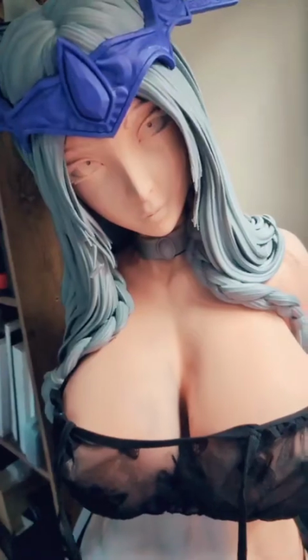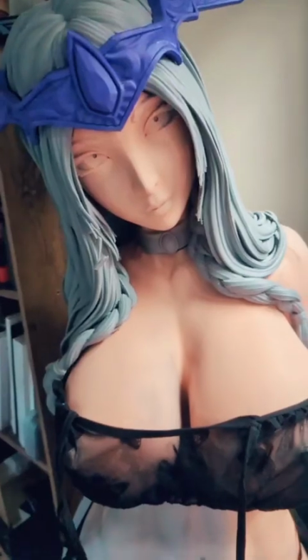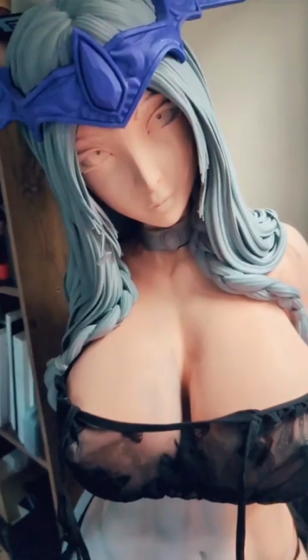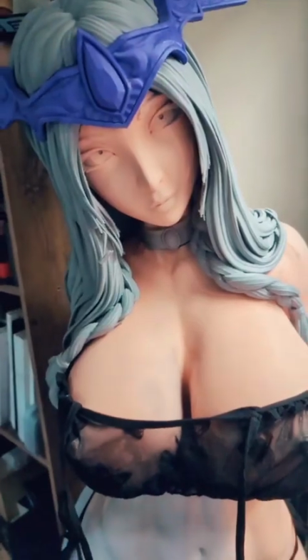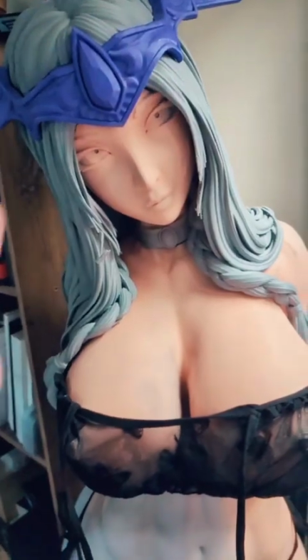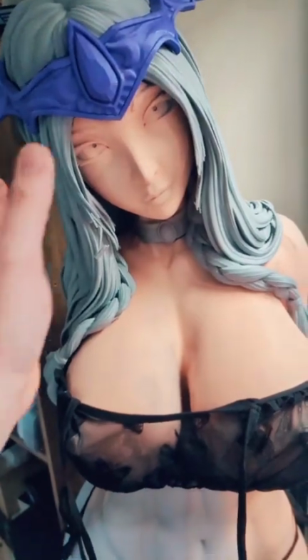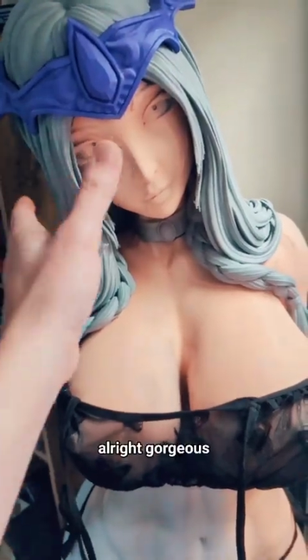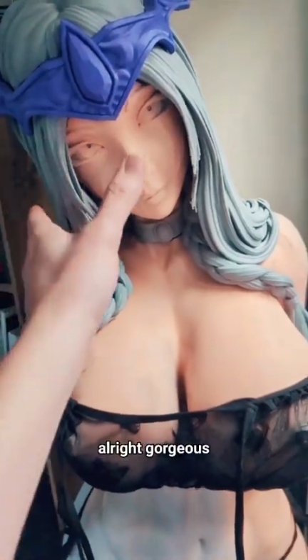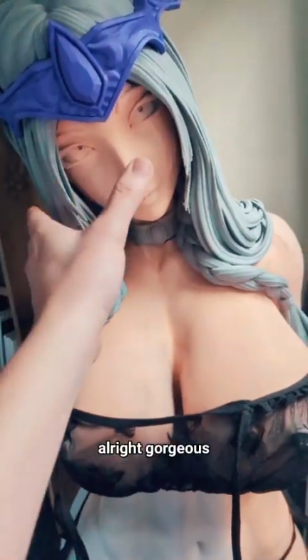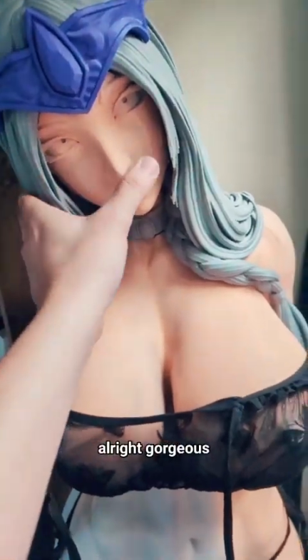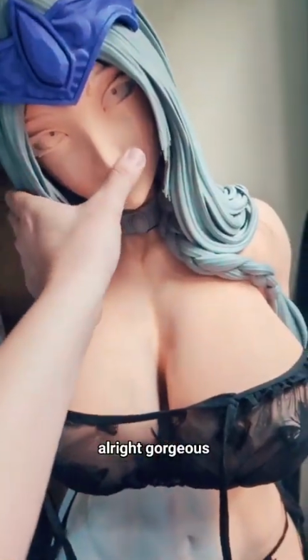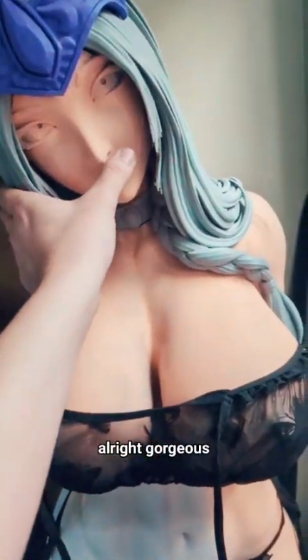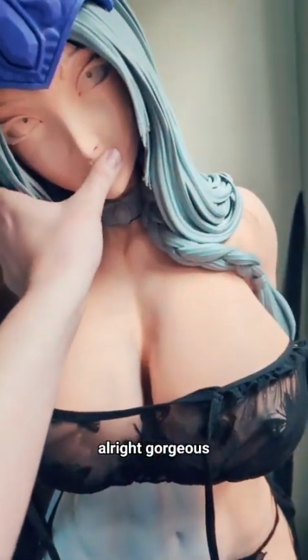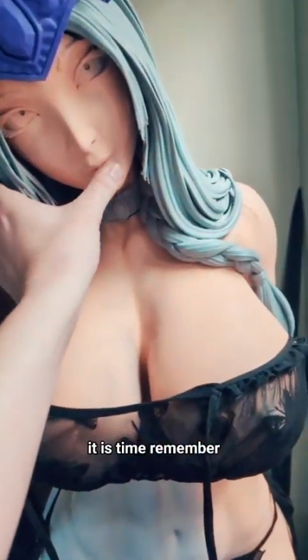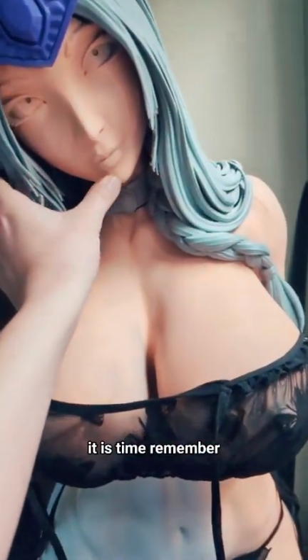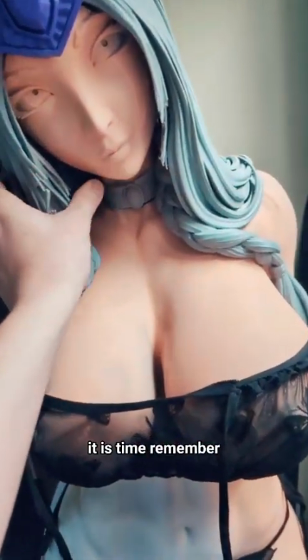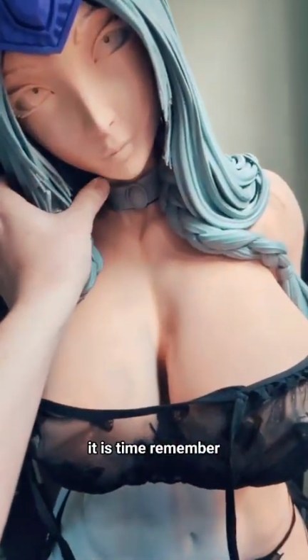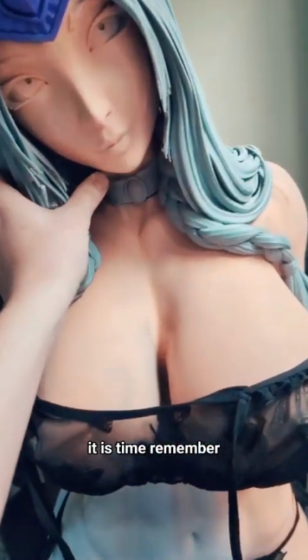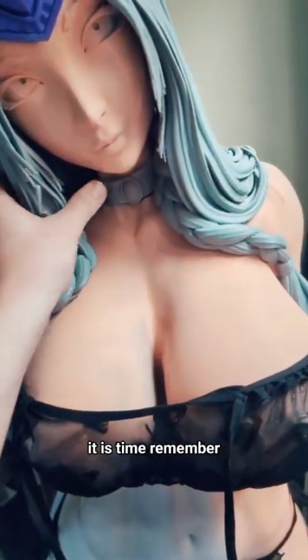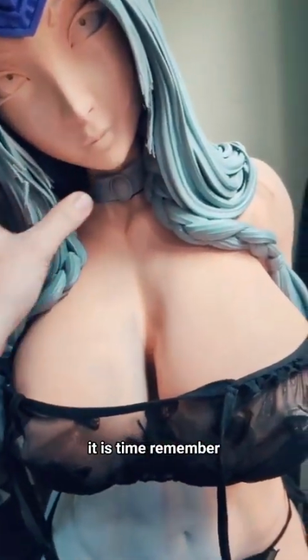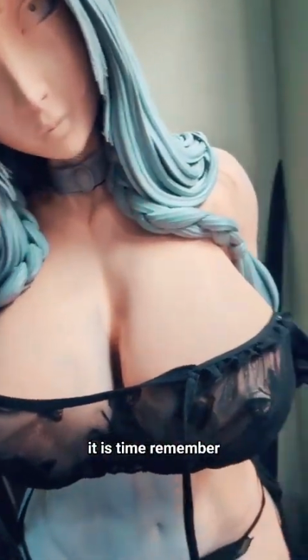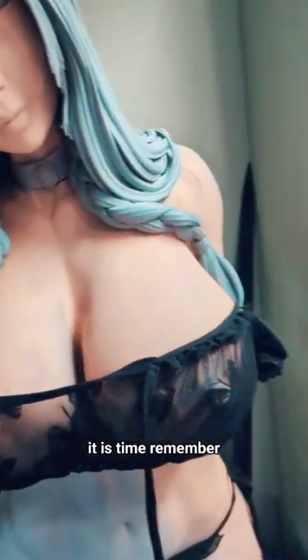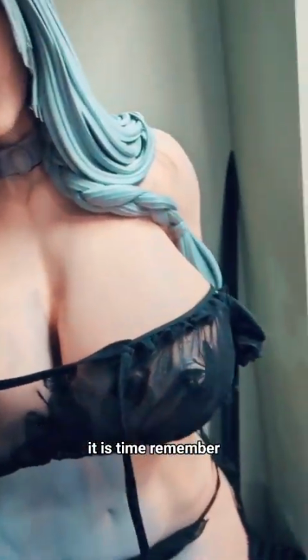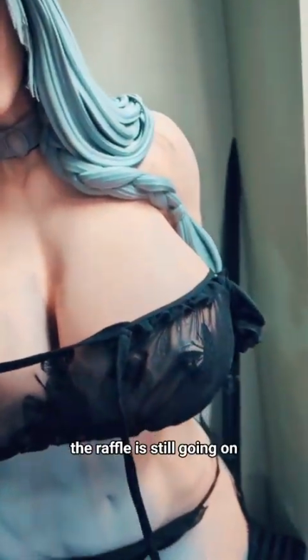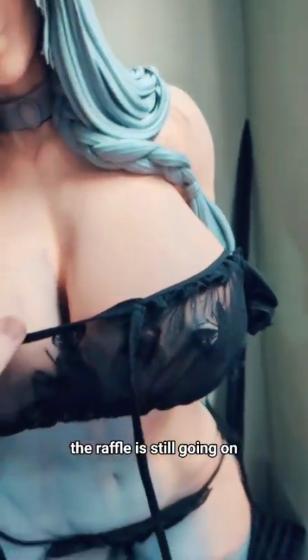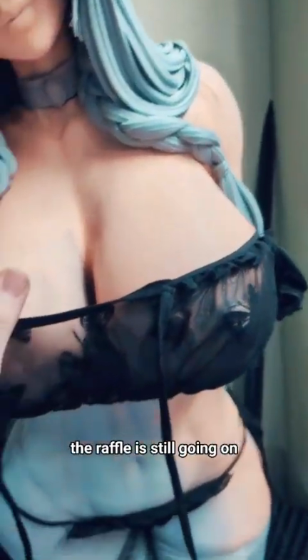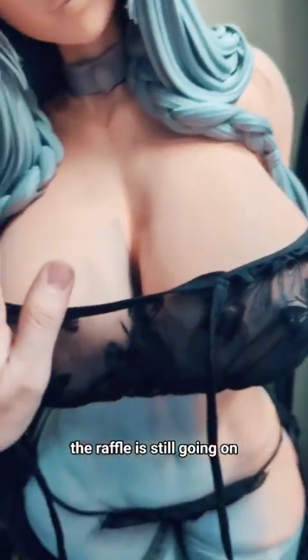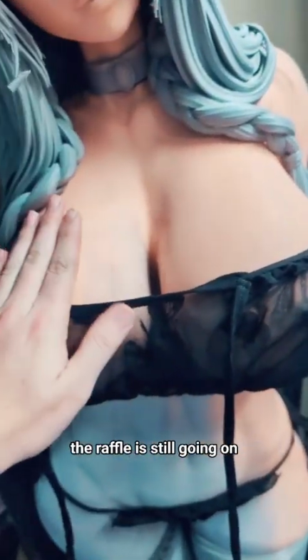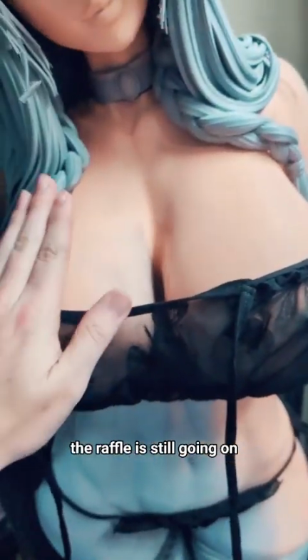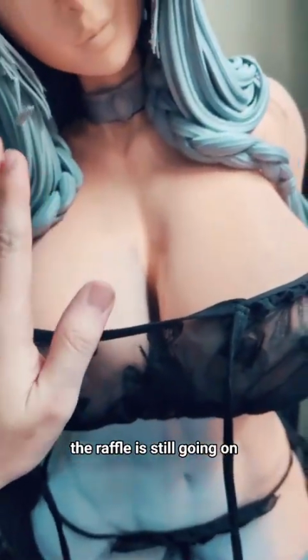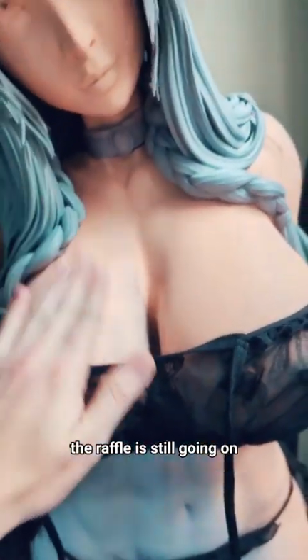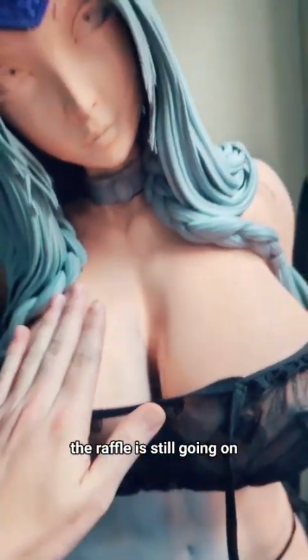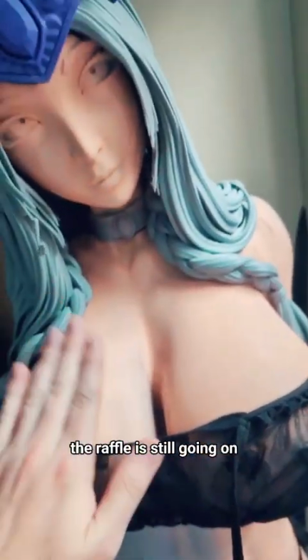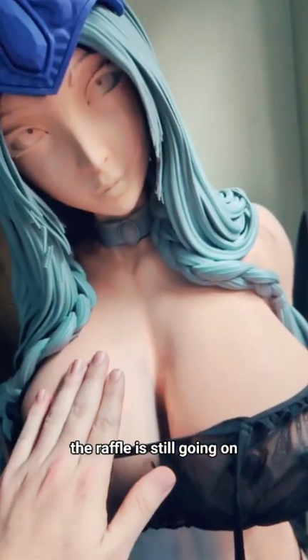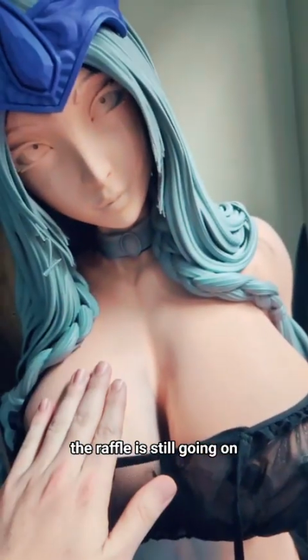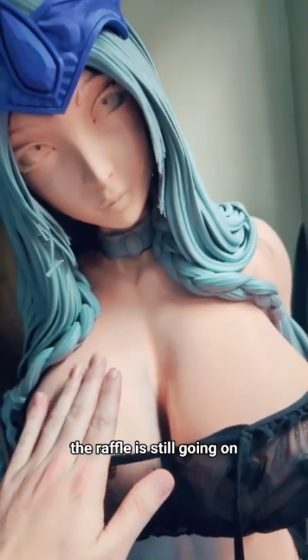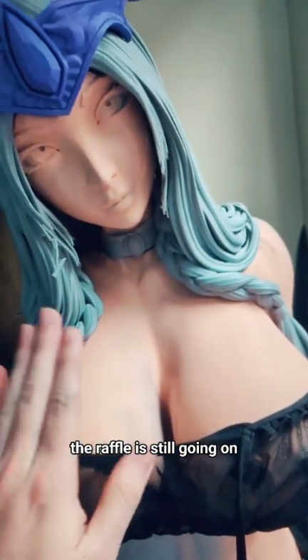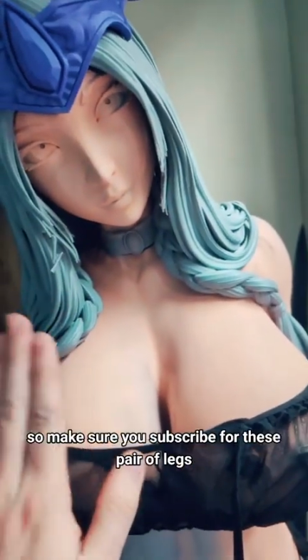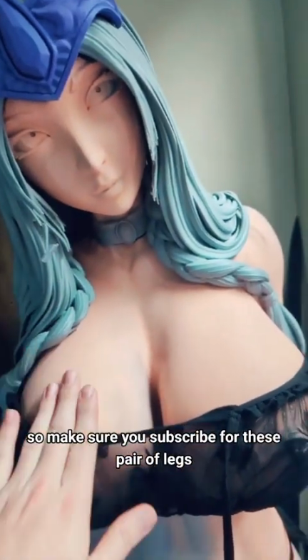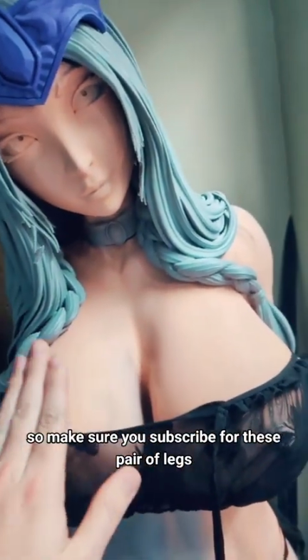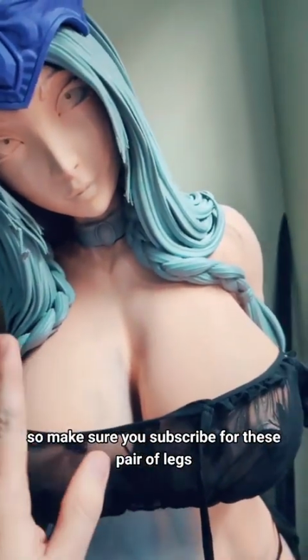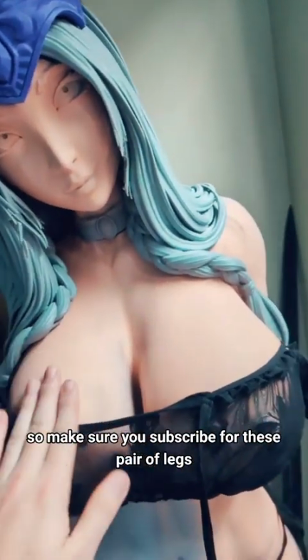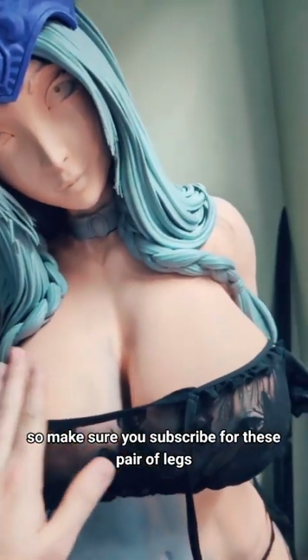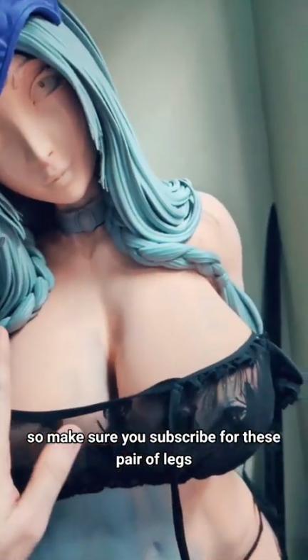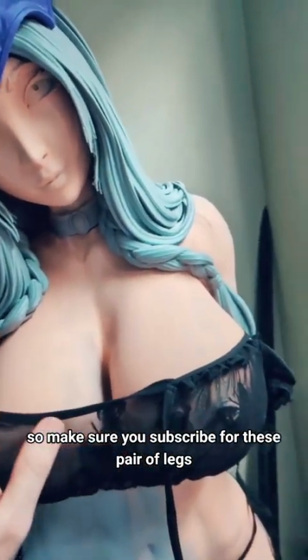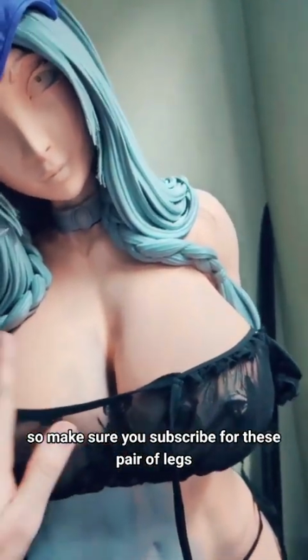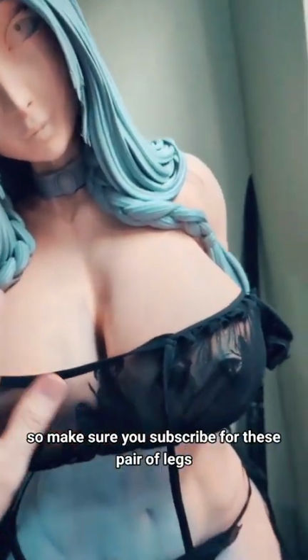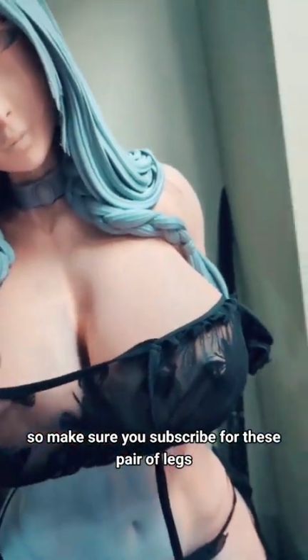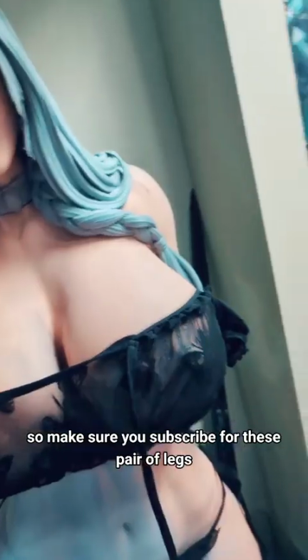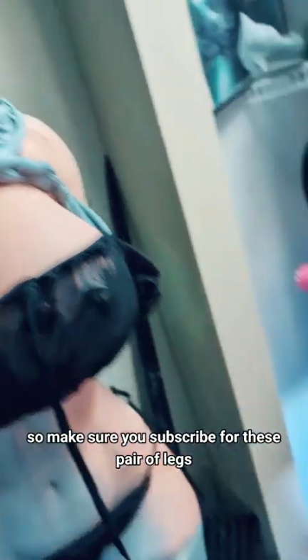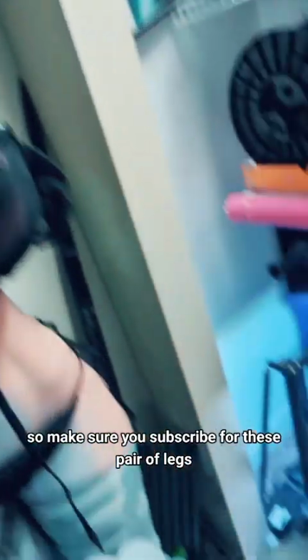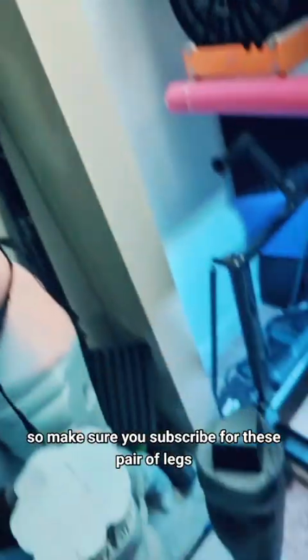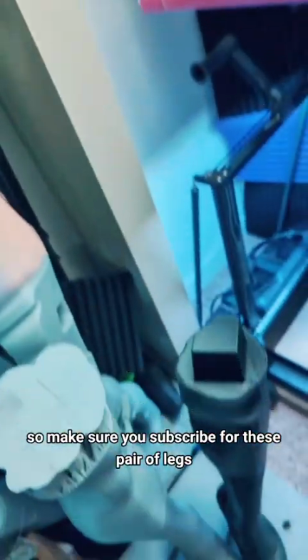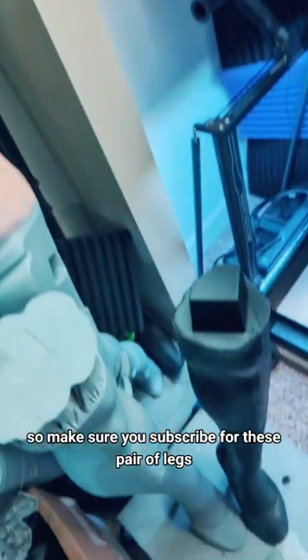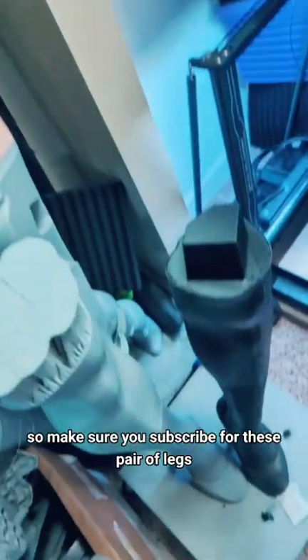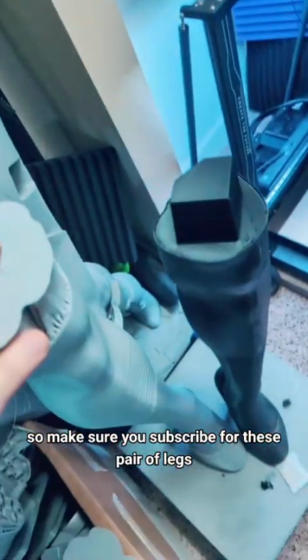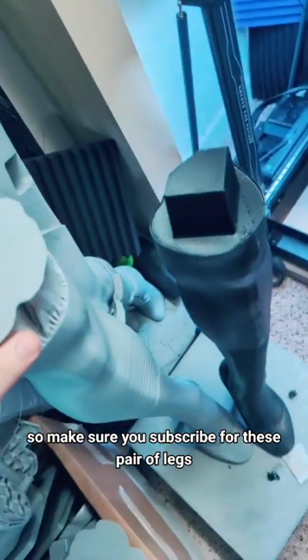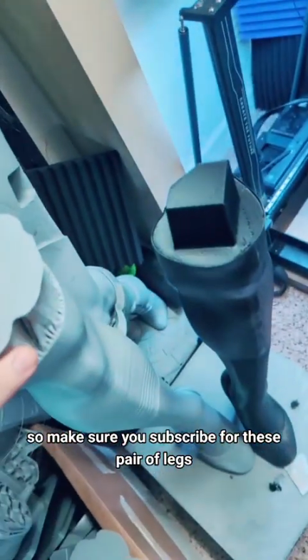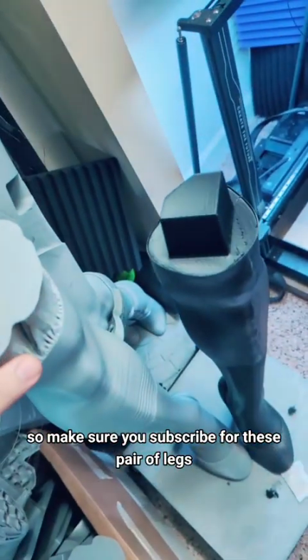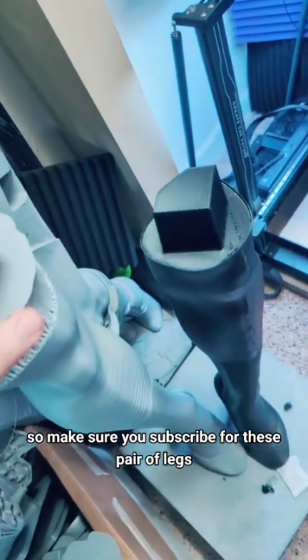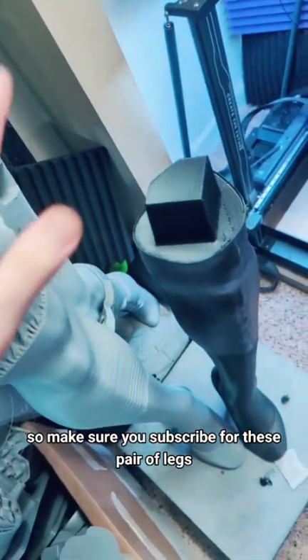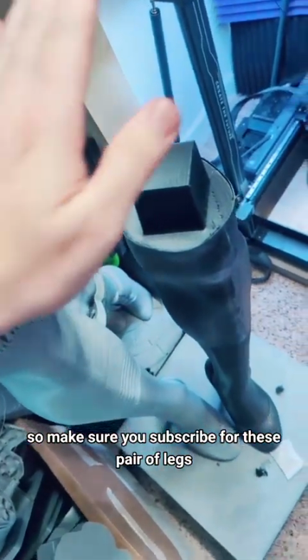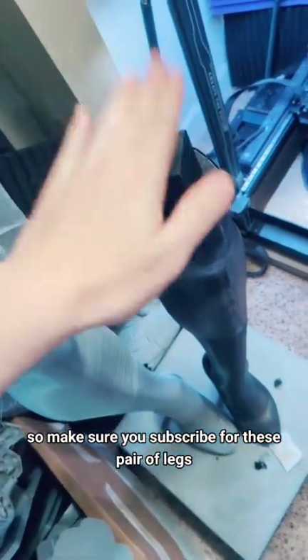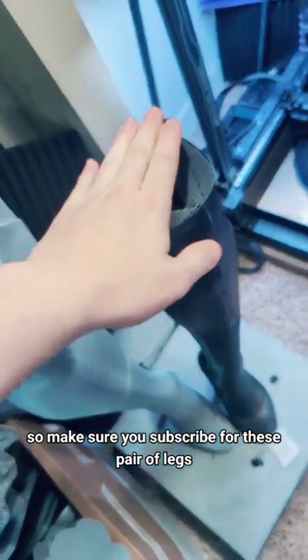All right gorgeous, it is time. Remember, the raffle is still going on, so make sure you subscribe for these pair of legs.